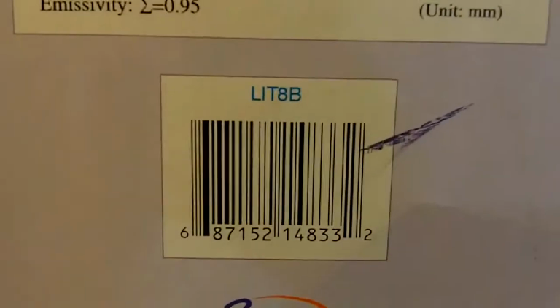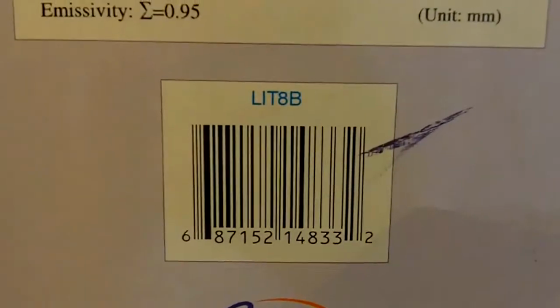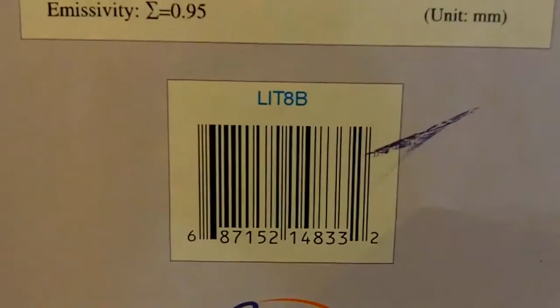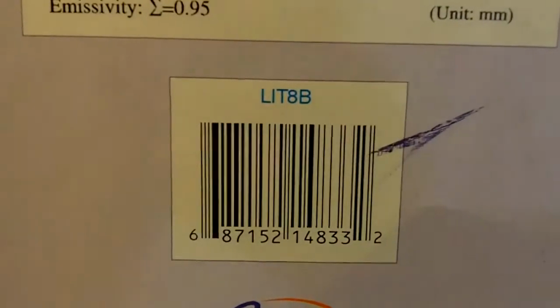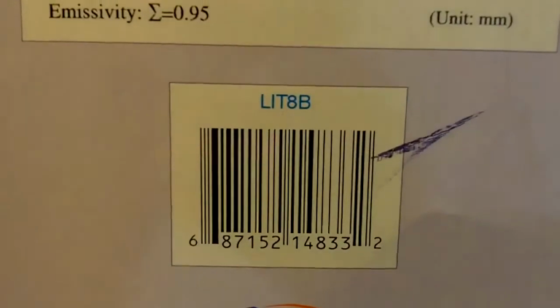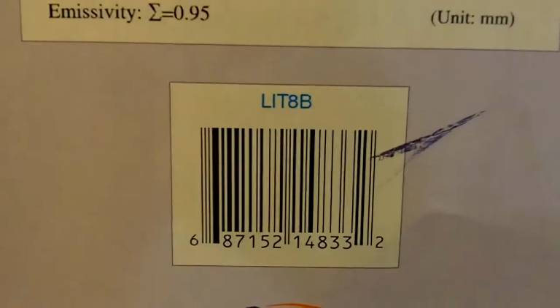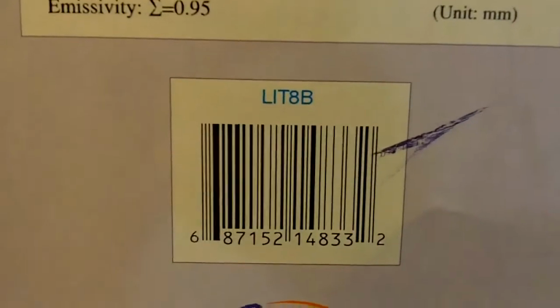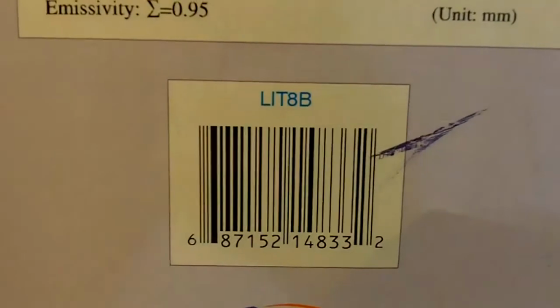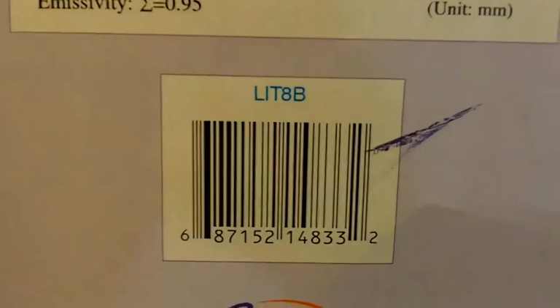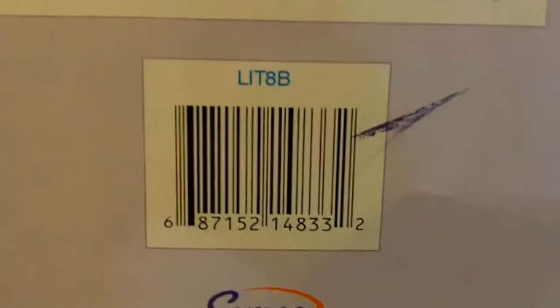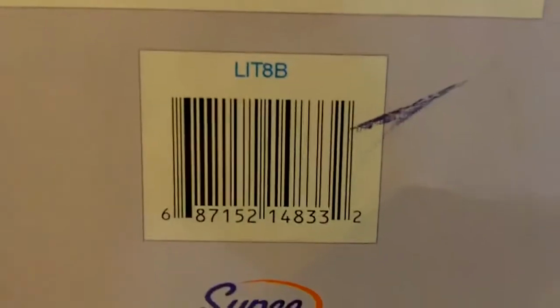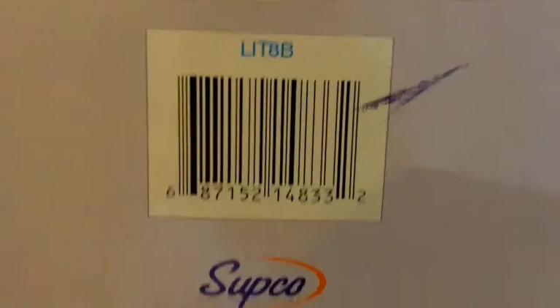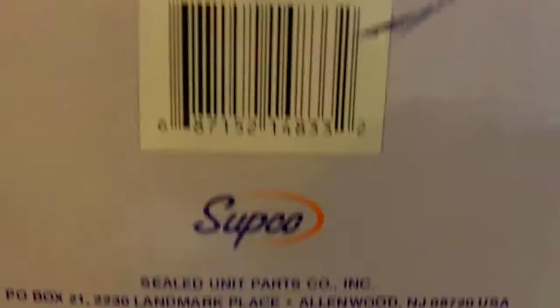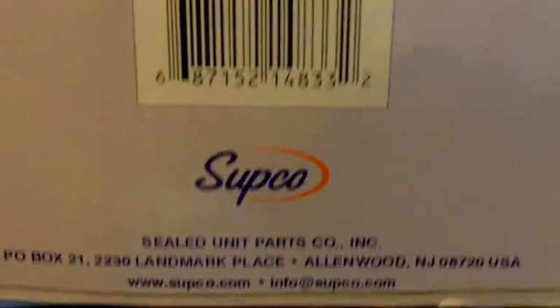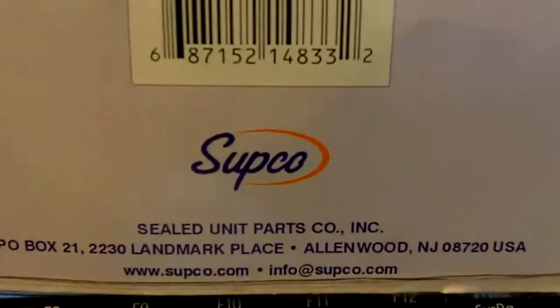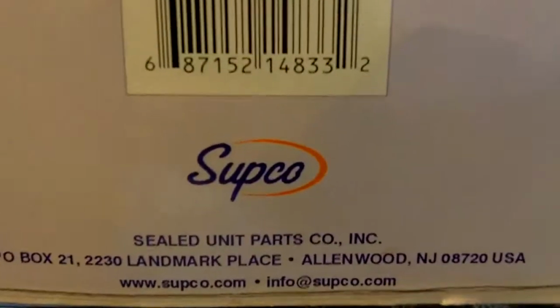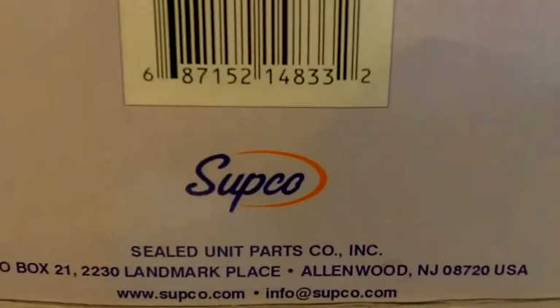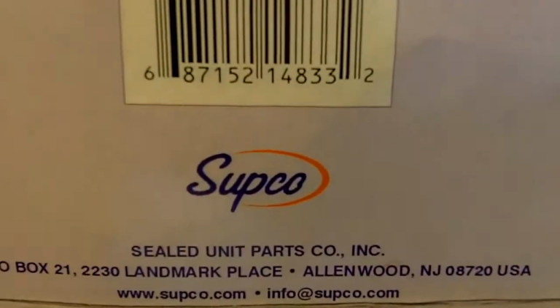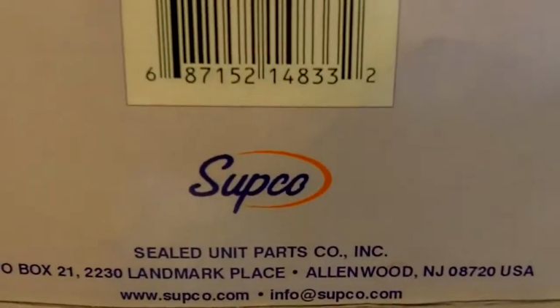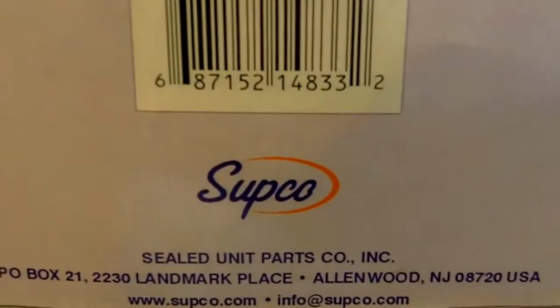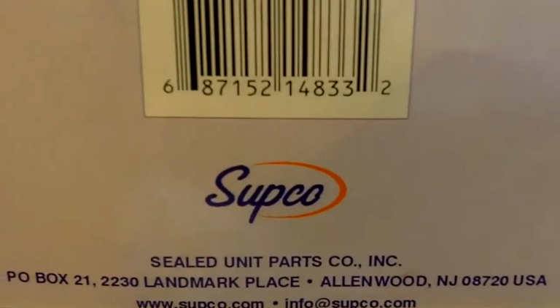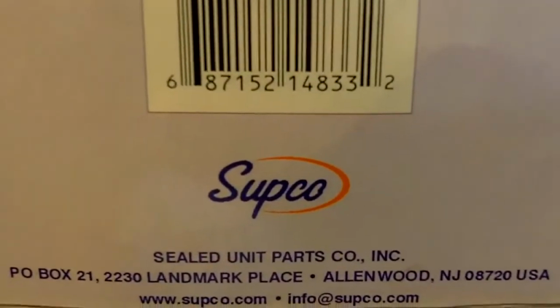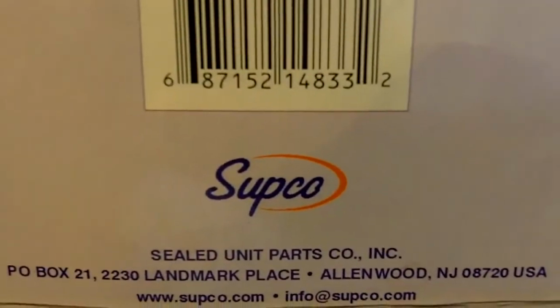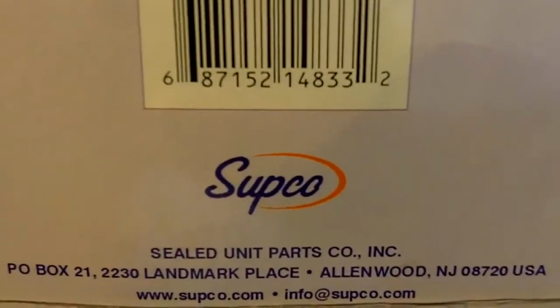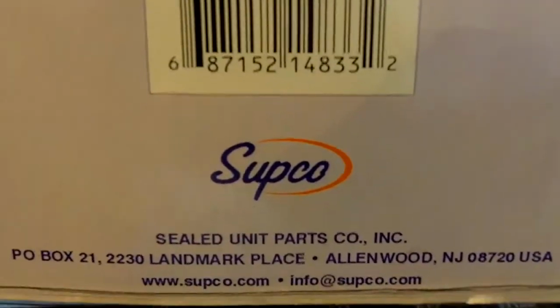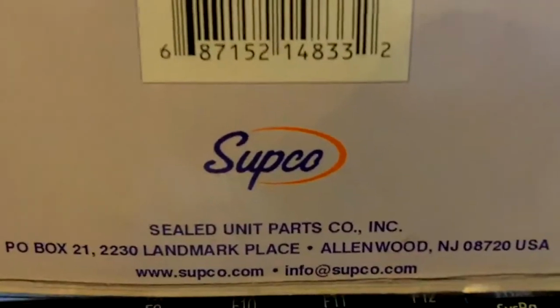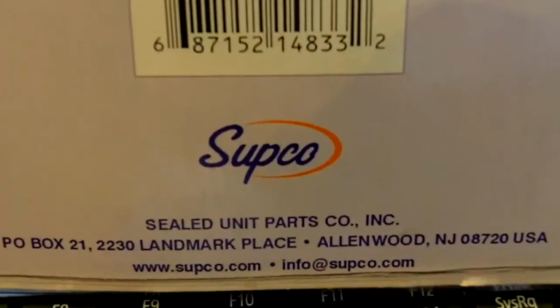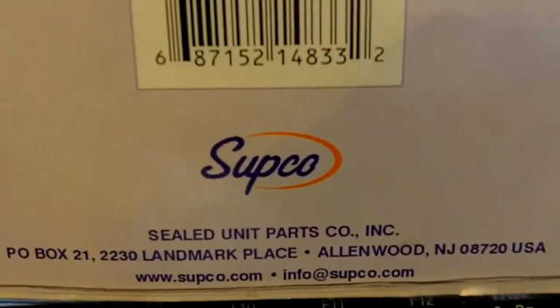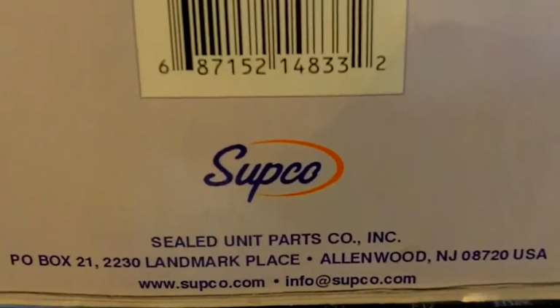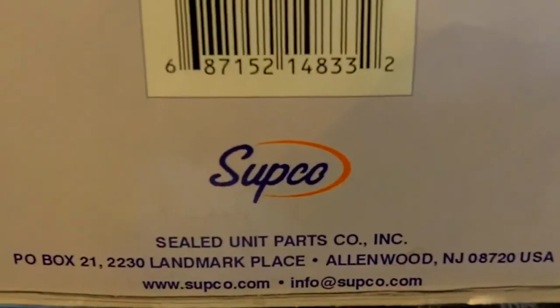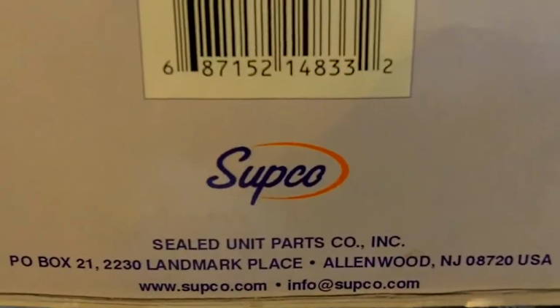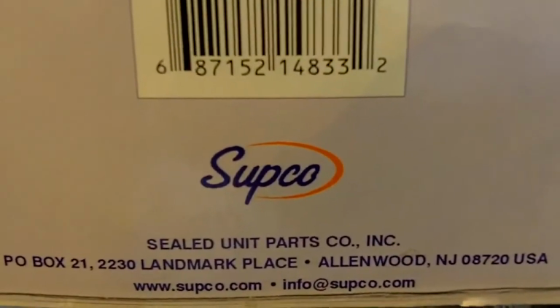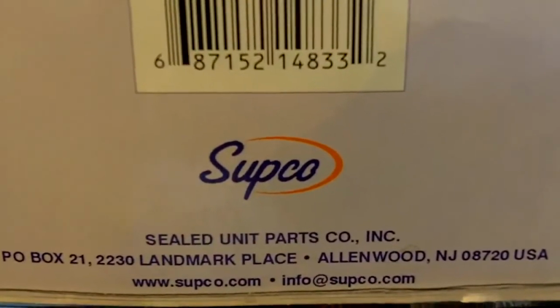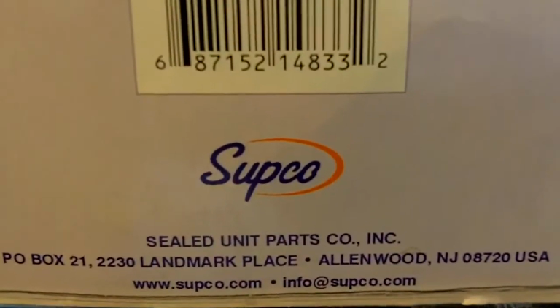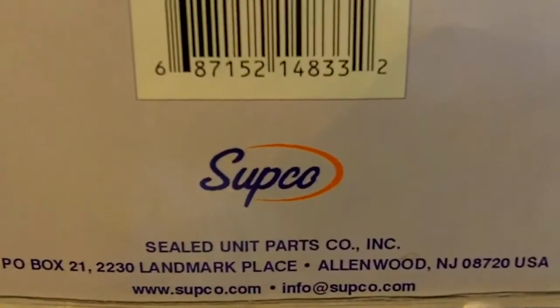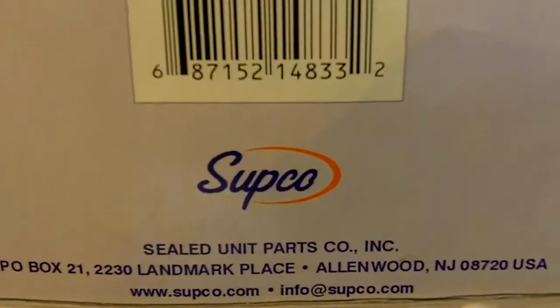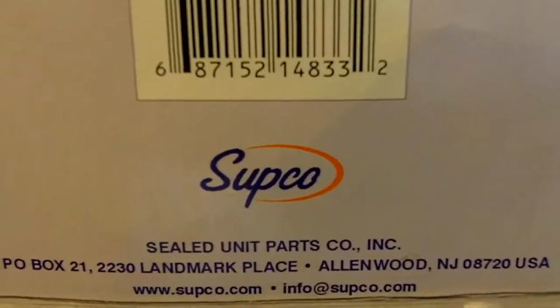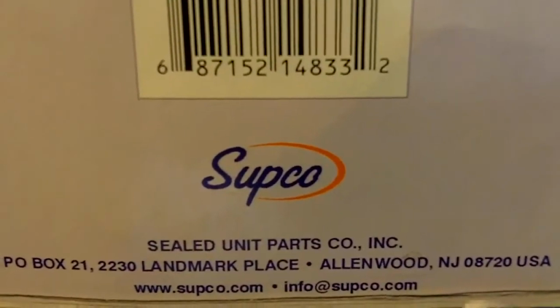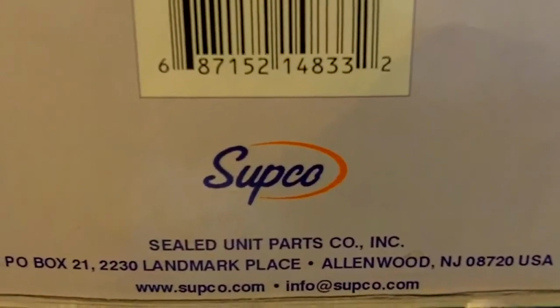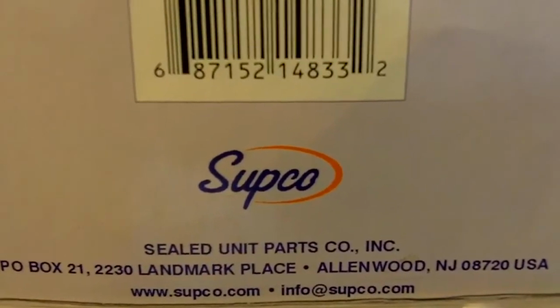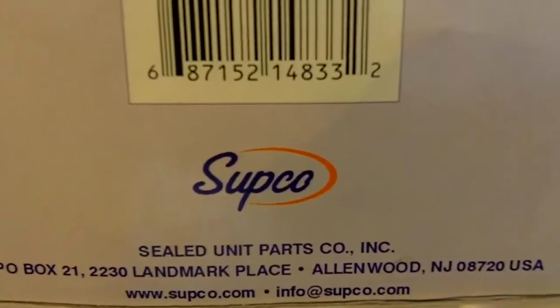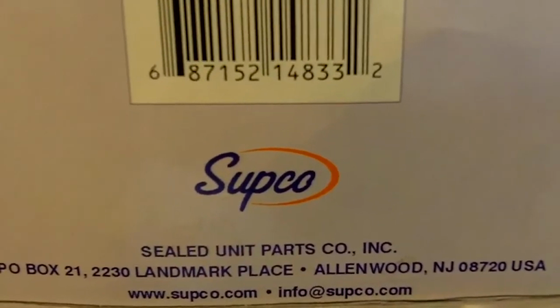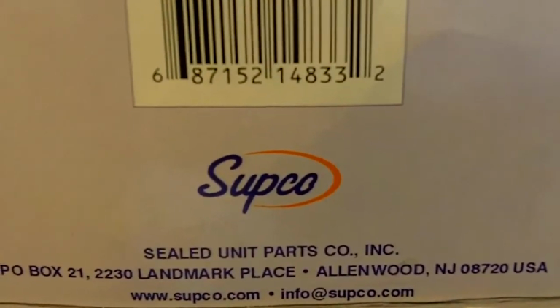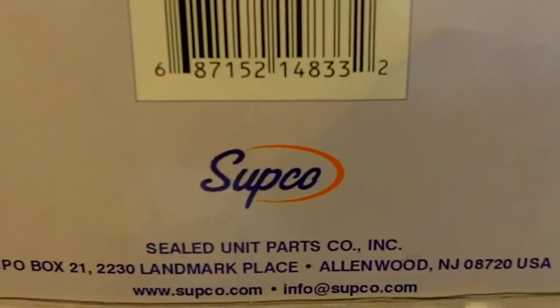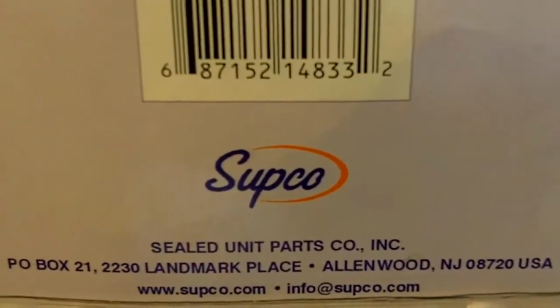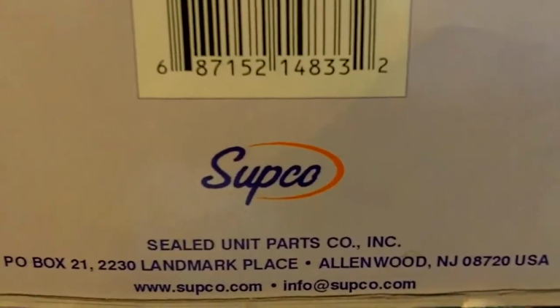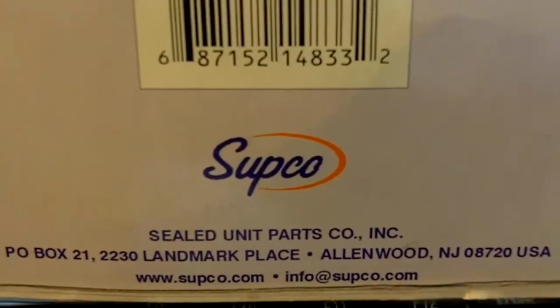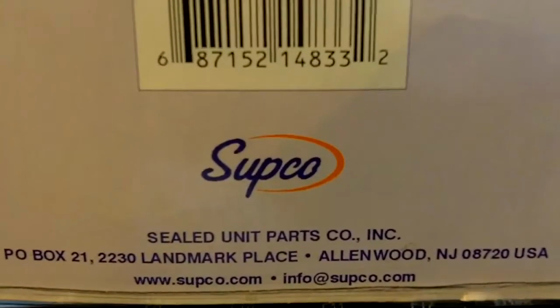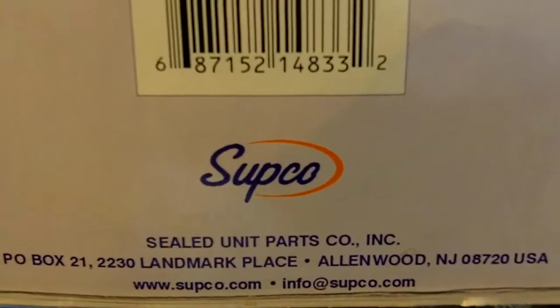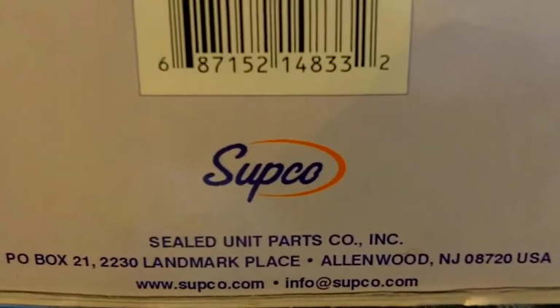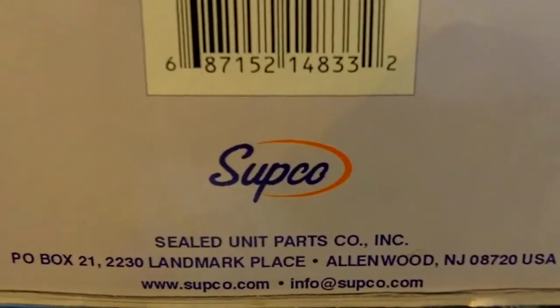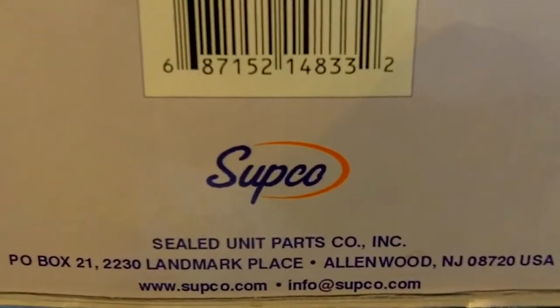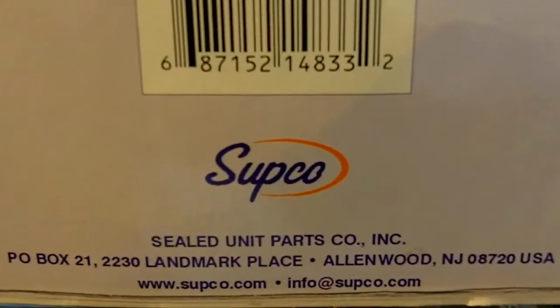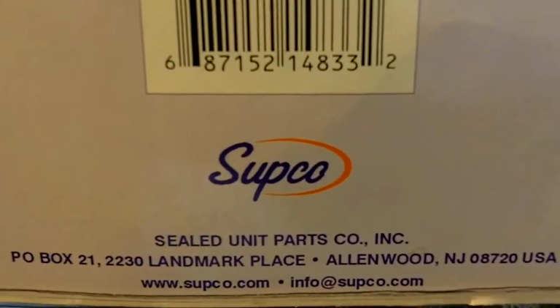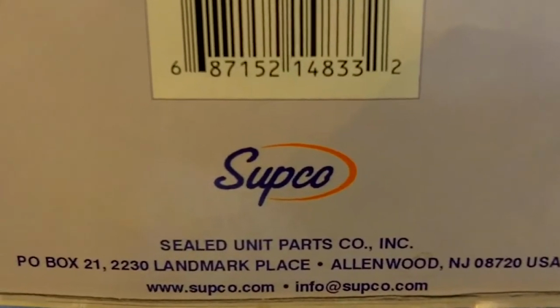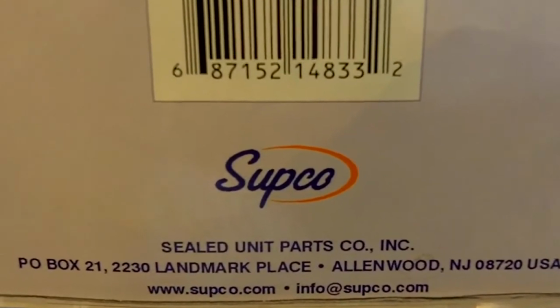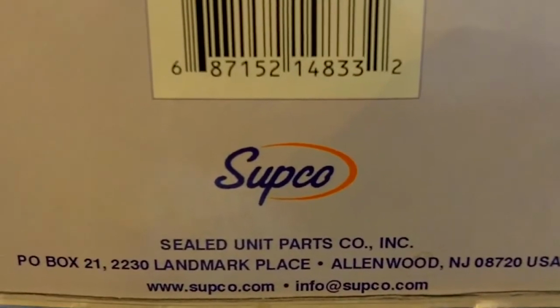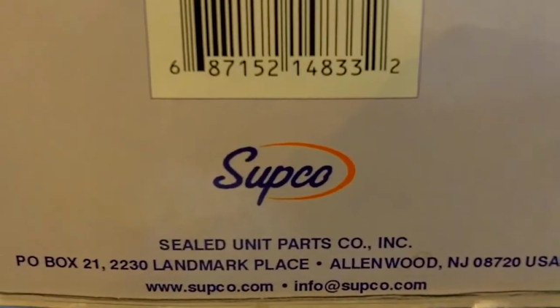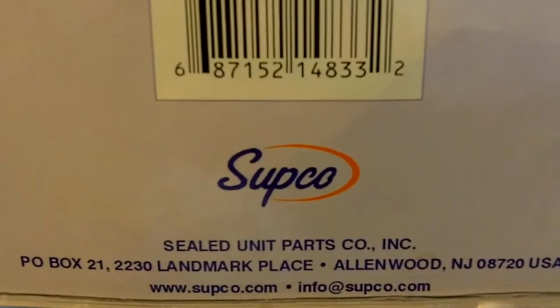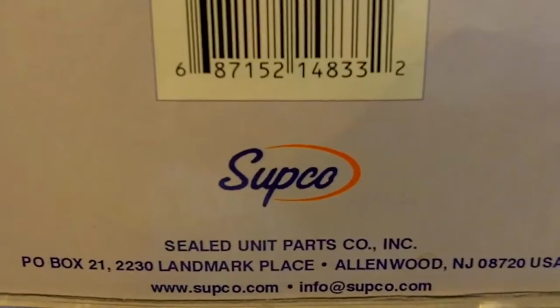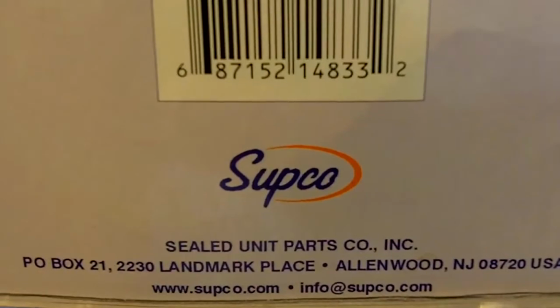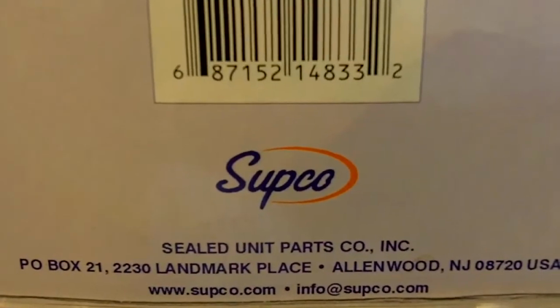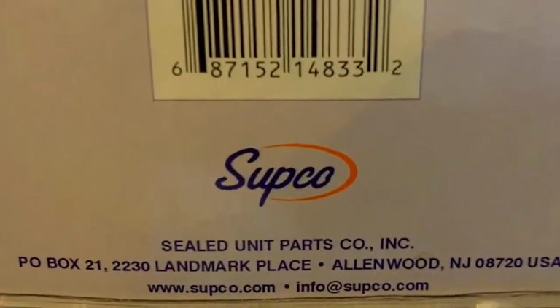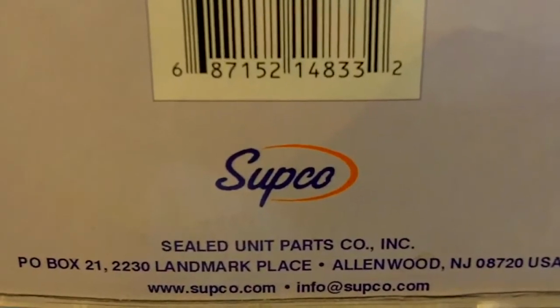There's a barcode. The company that makes it is SUPCO — SUPCO.com.